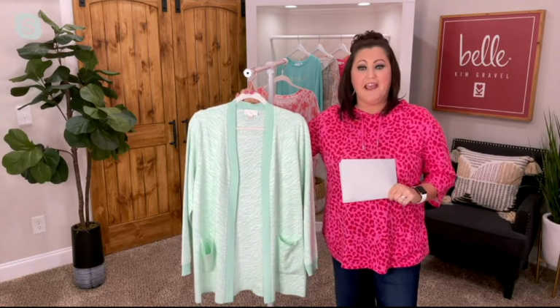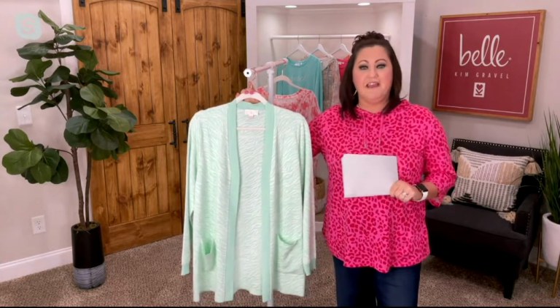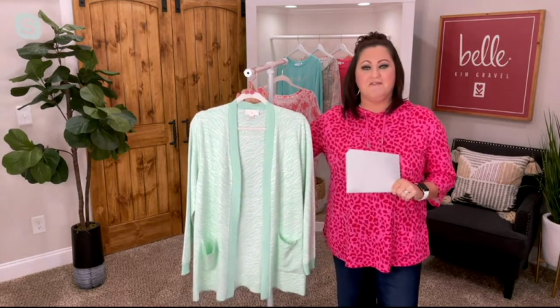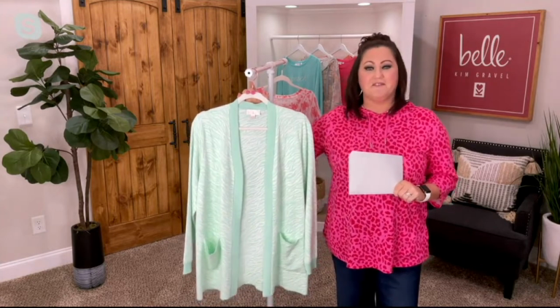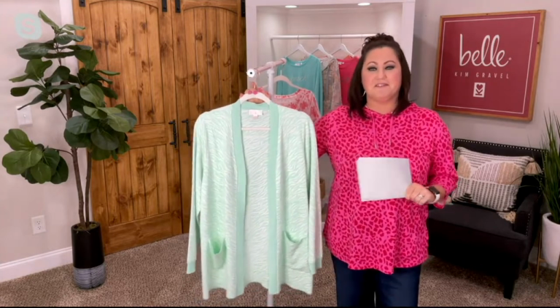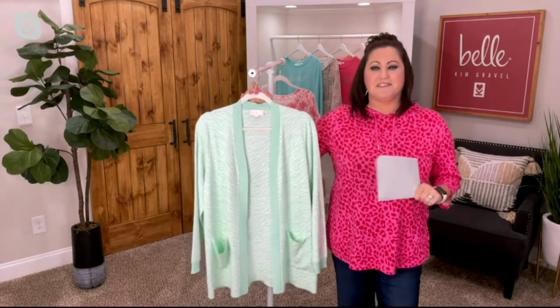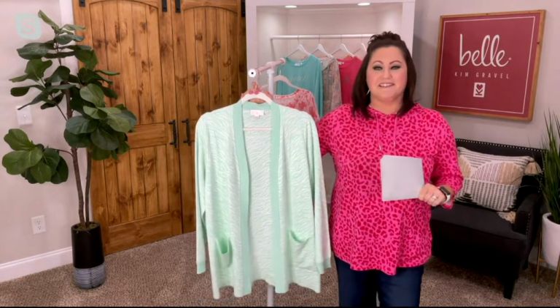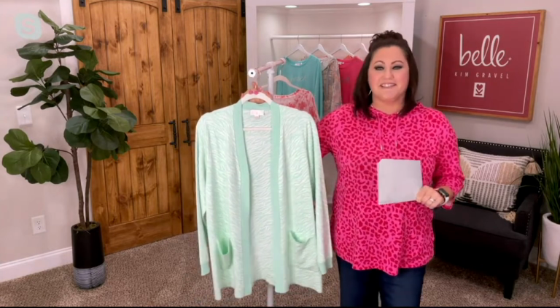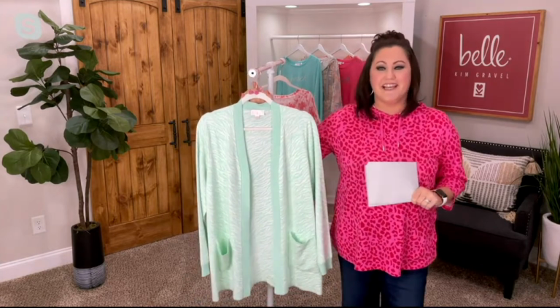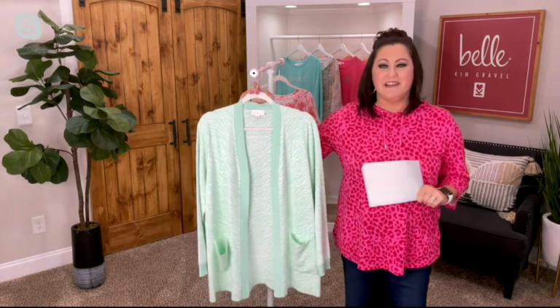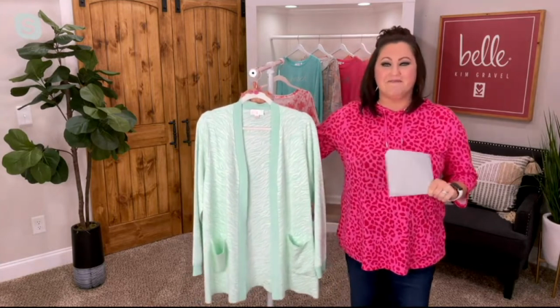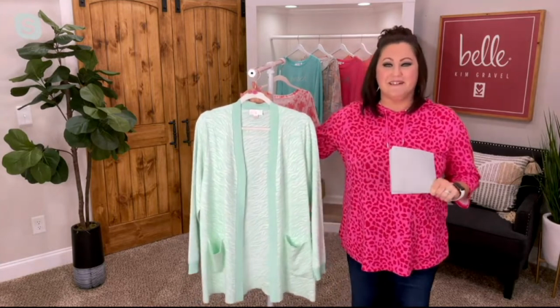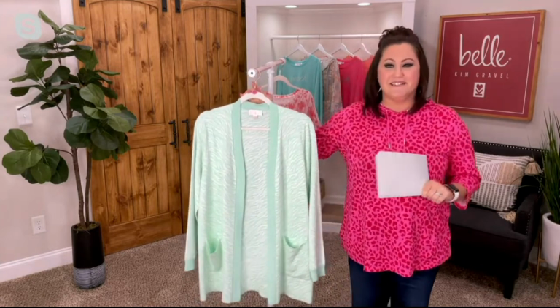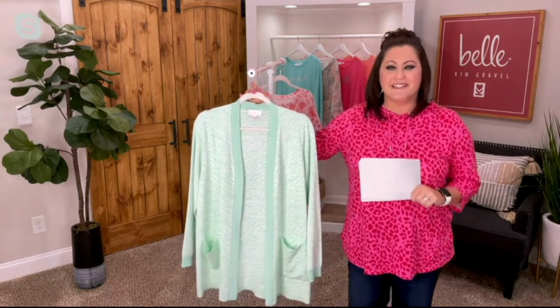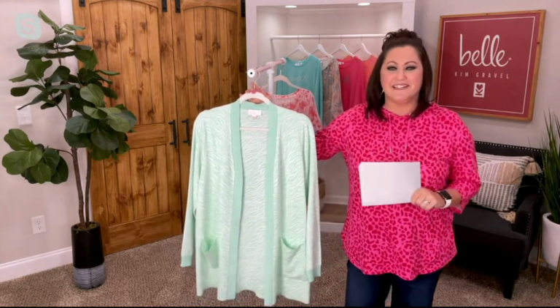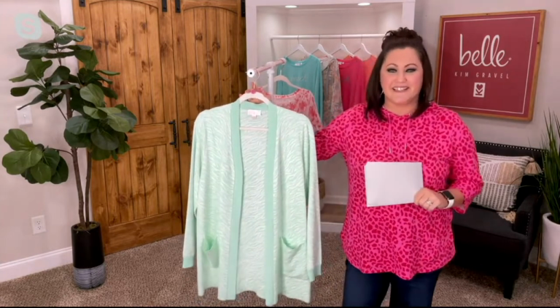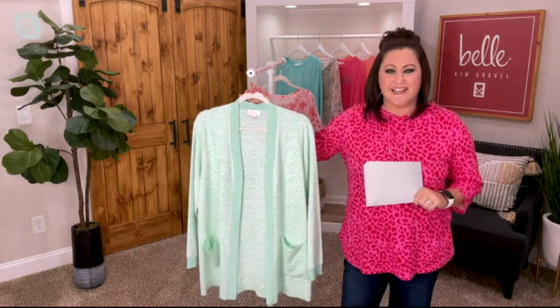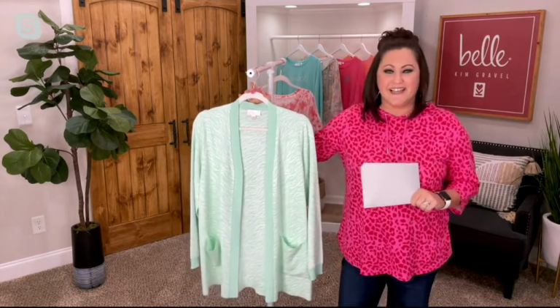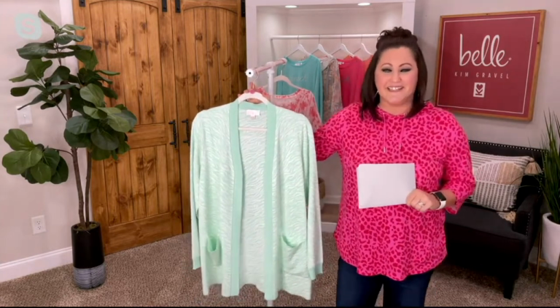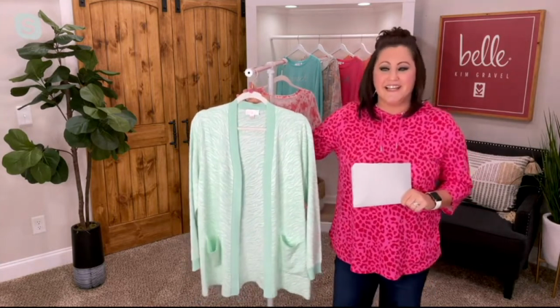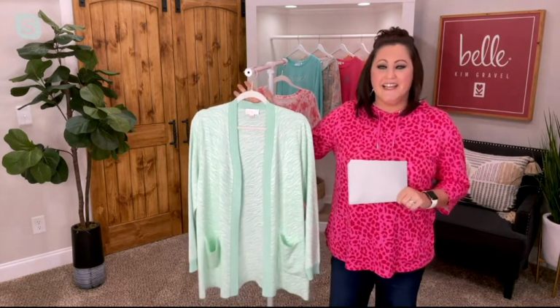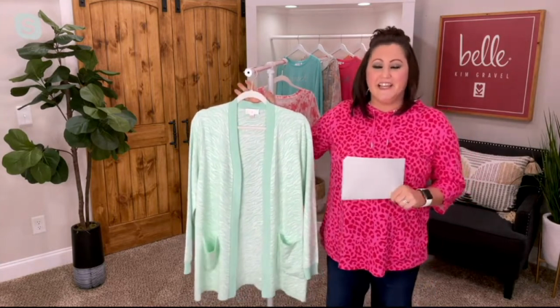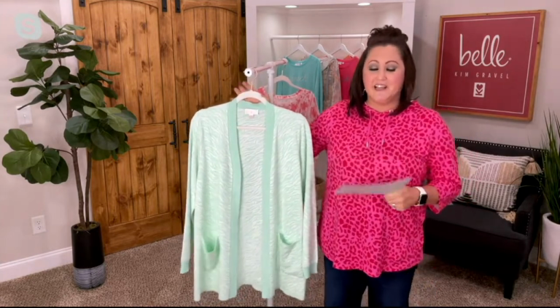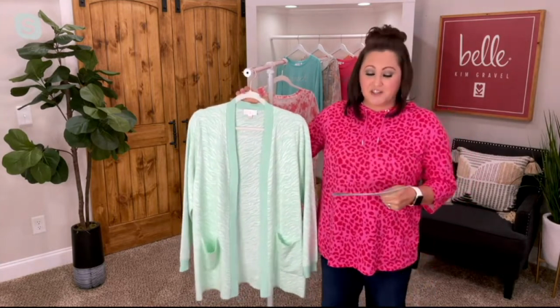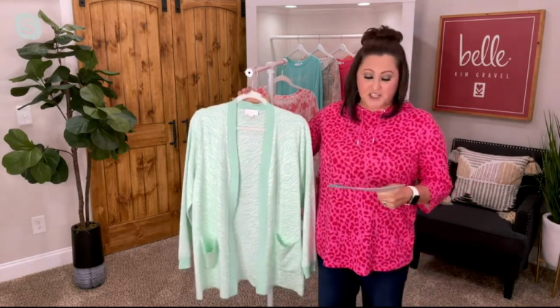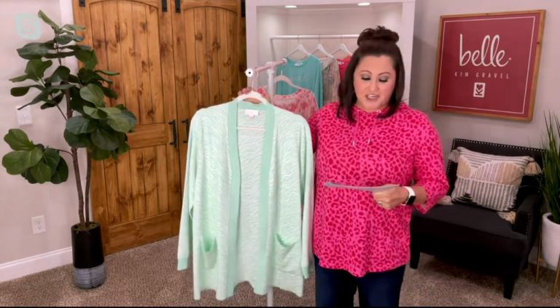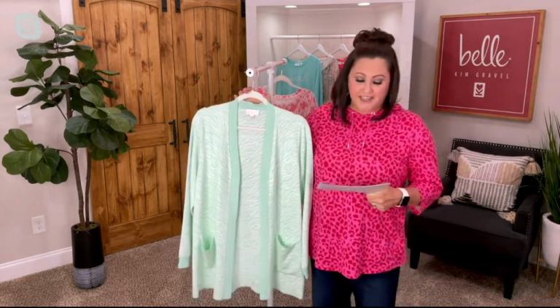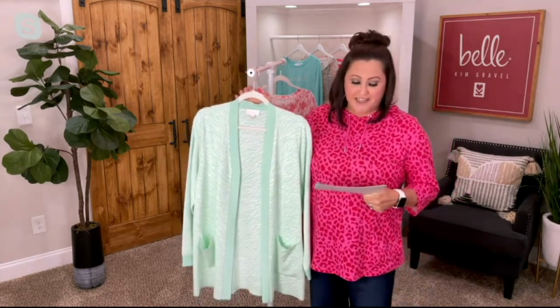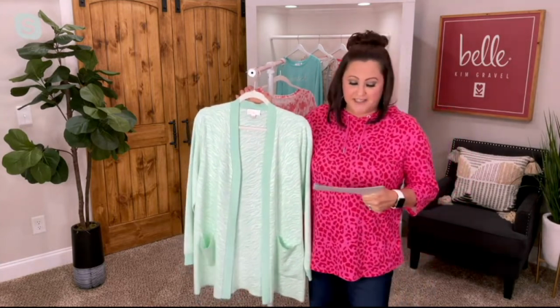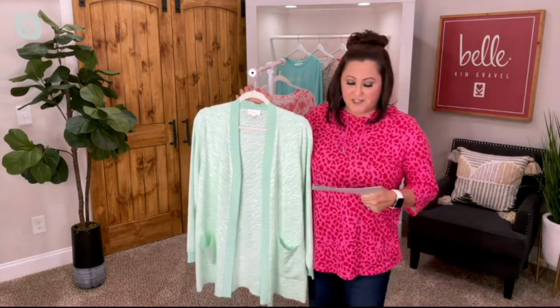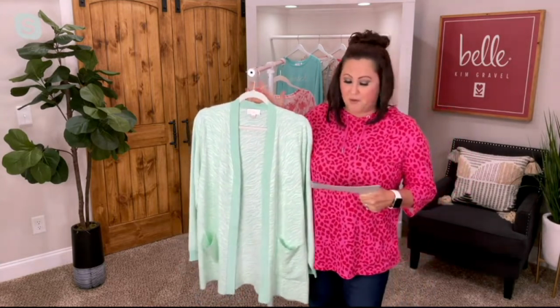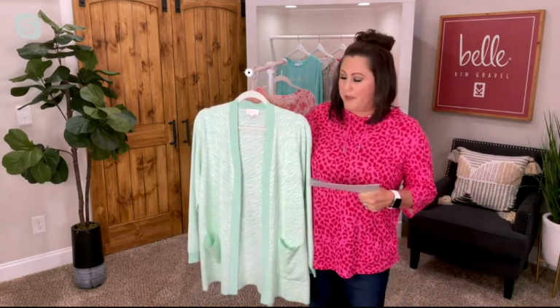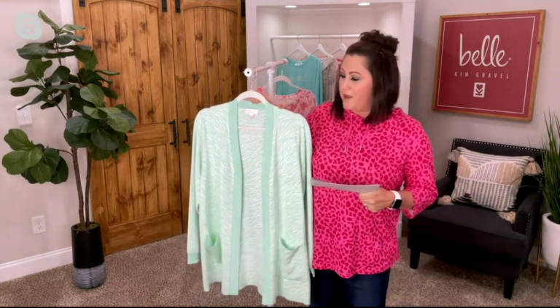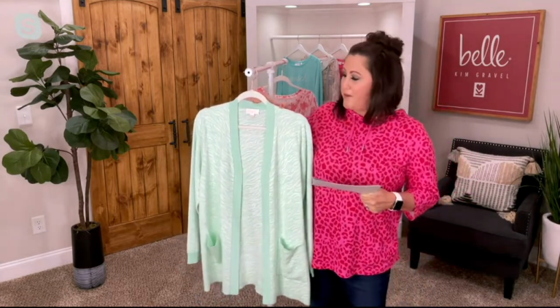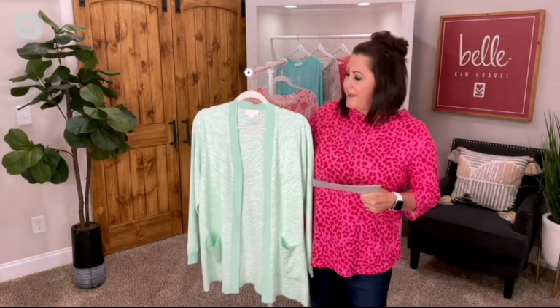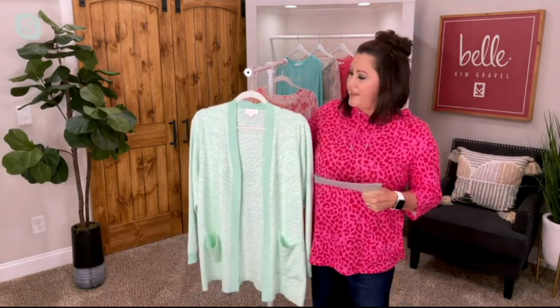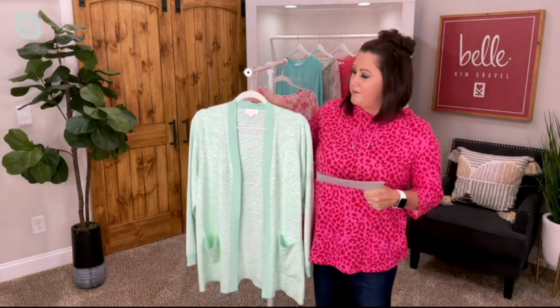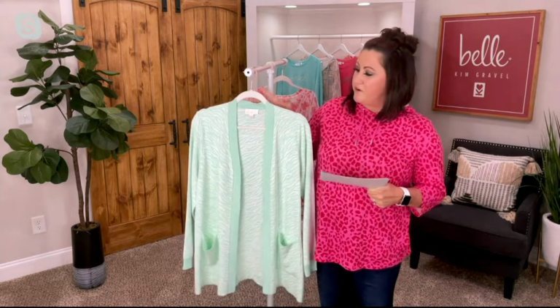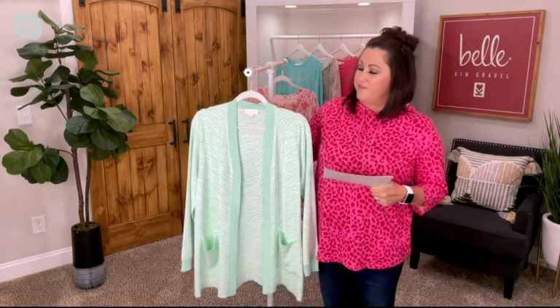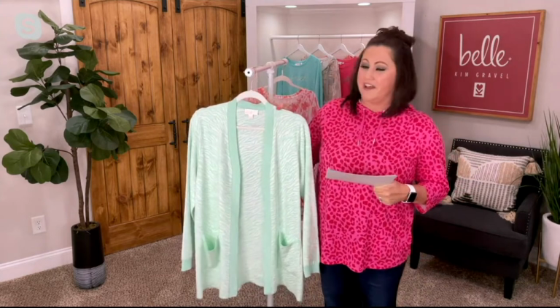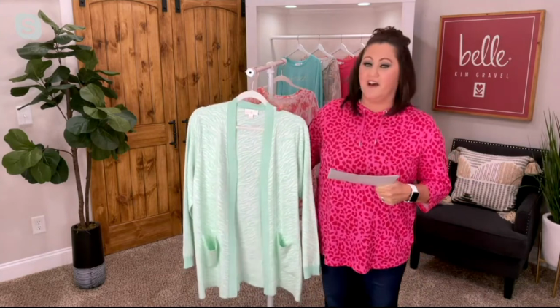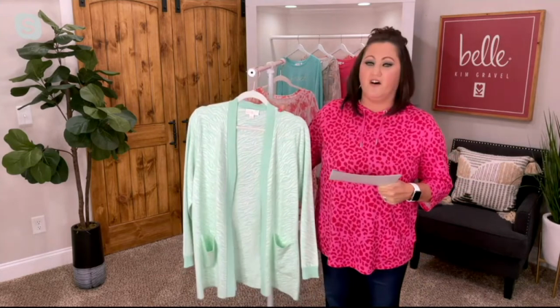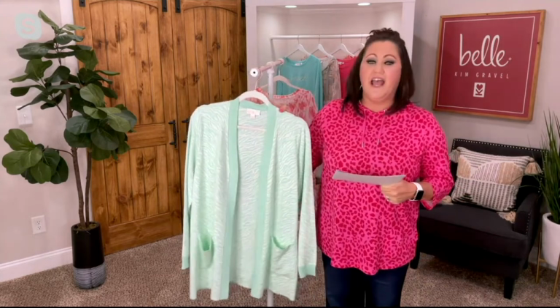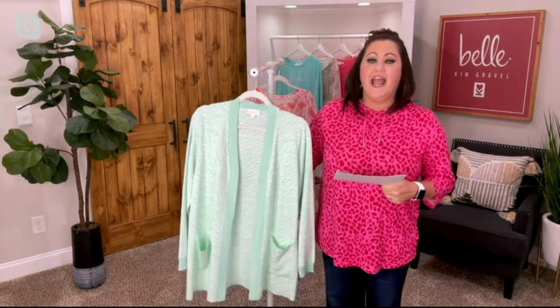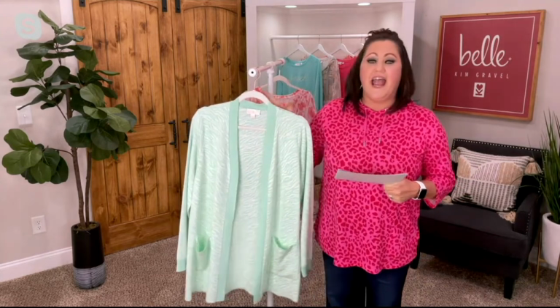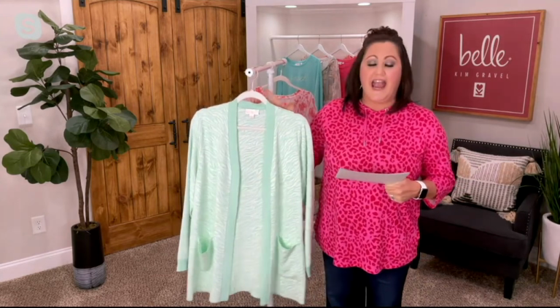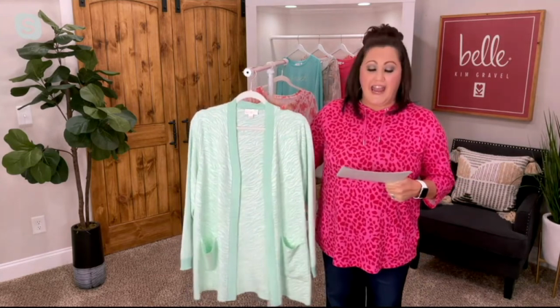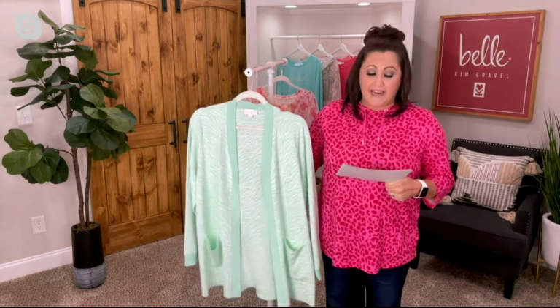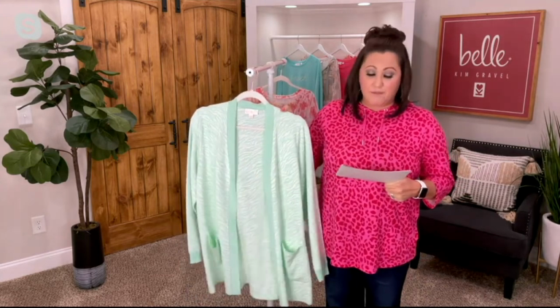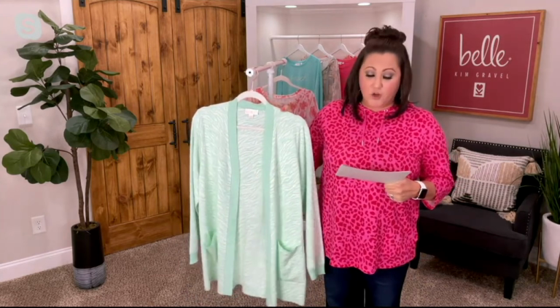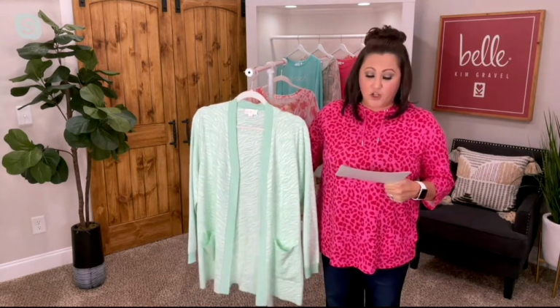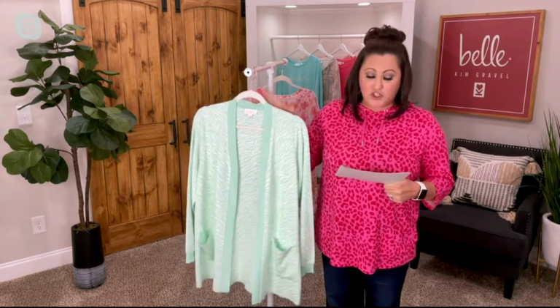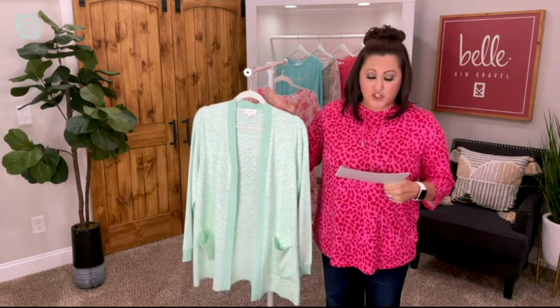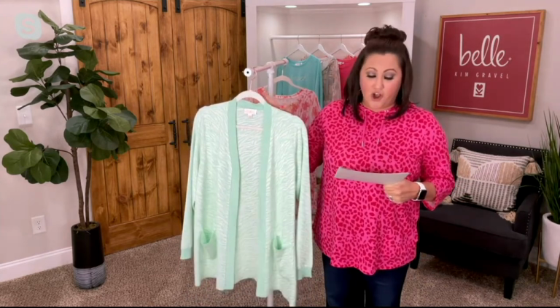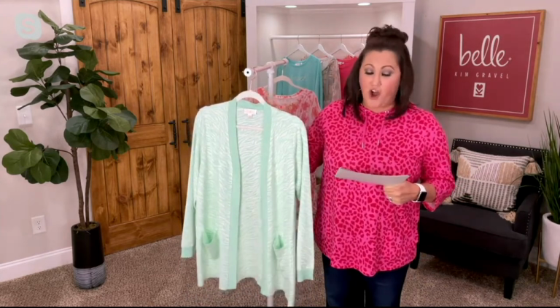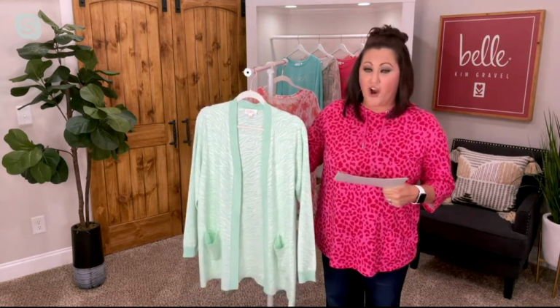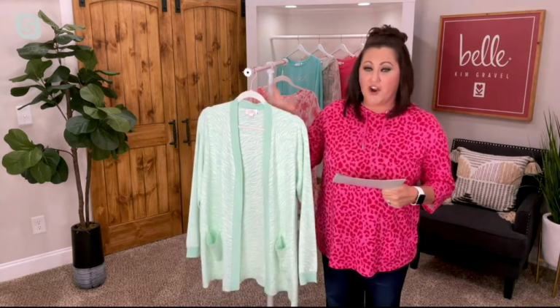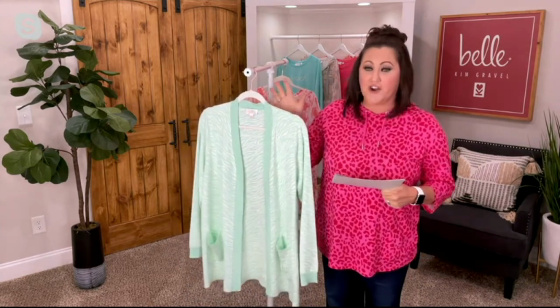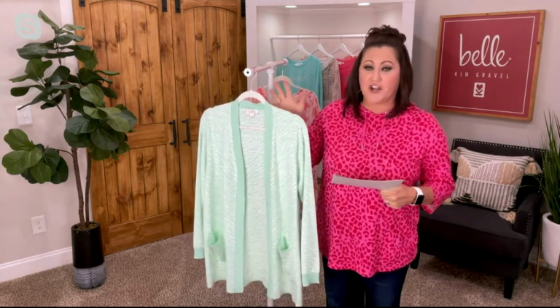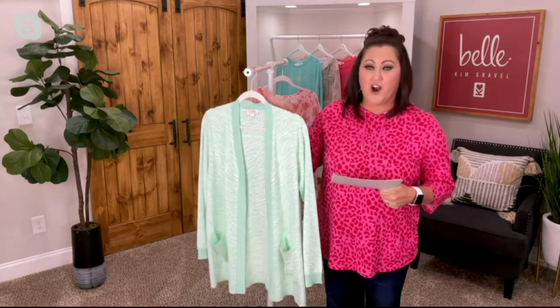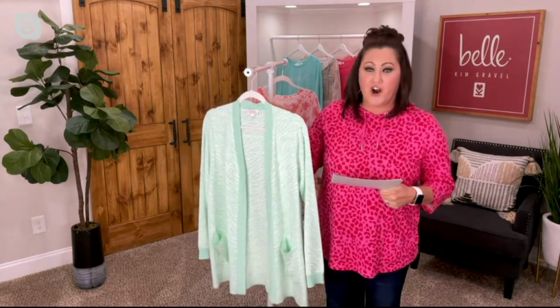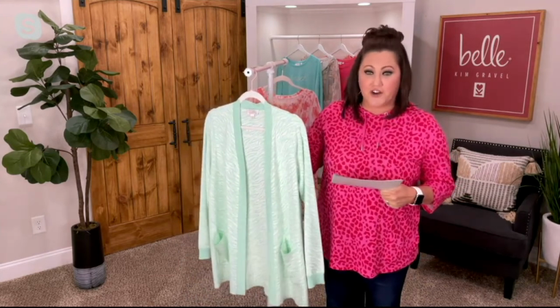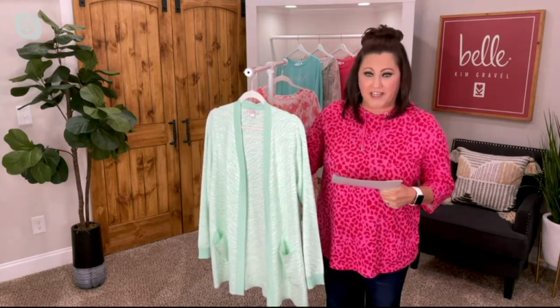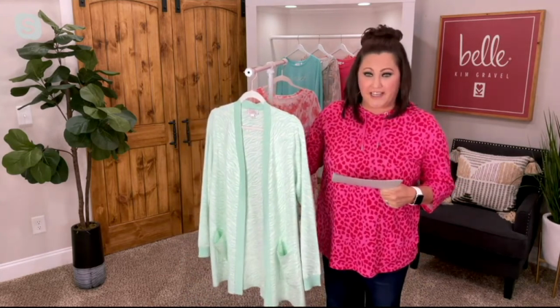Item number 4-6-8-1-6-8. Here she is — our Bell by Kim Gravel Animal Jacquard Cardigan.